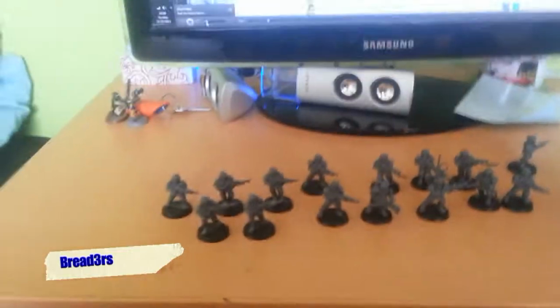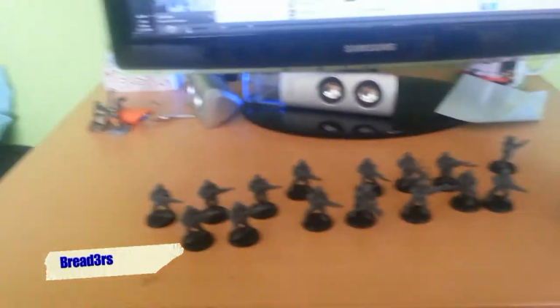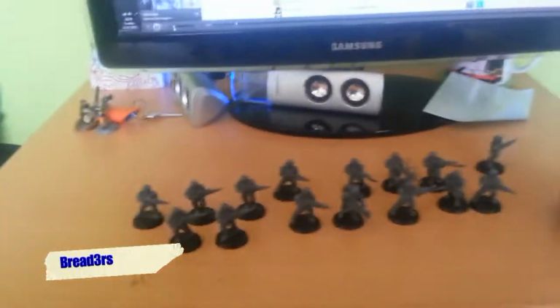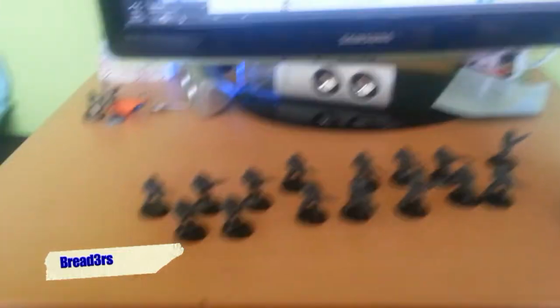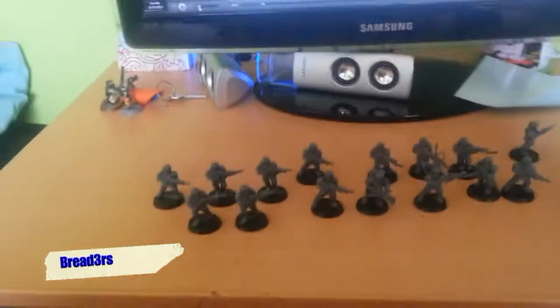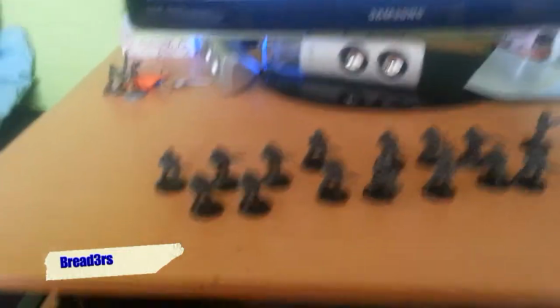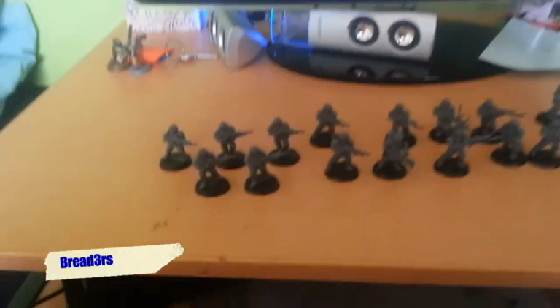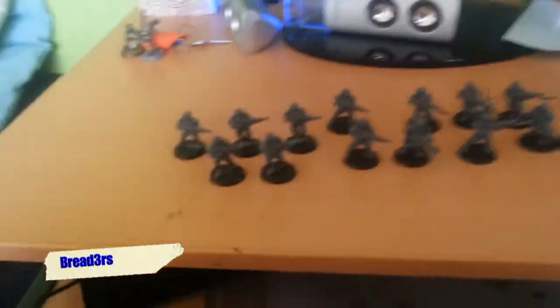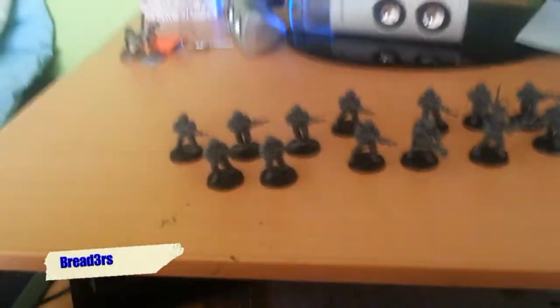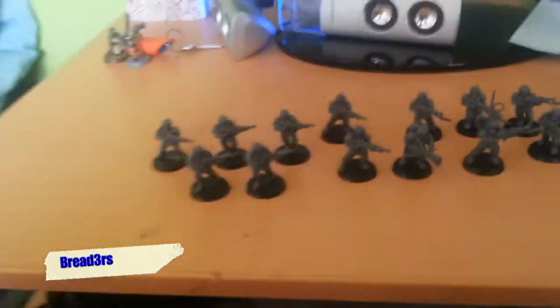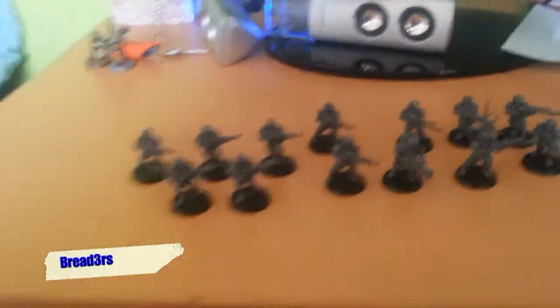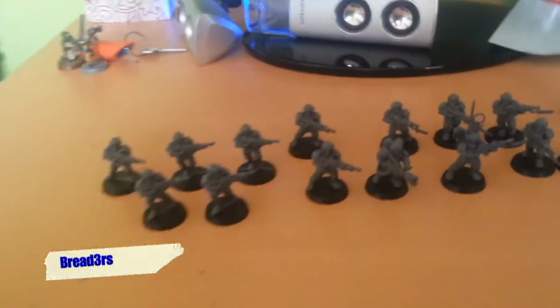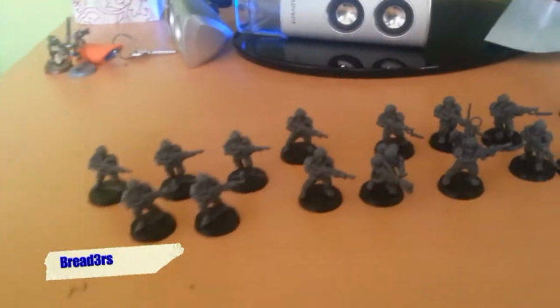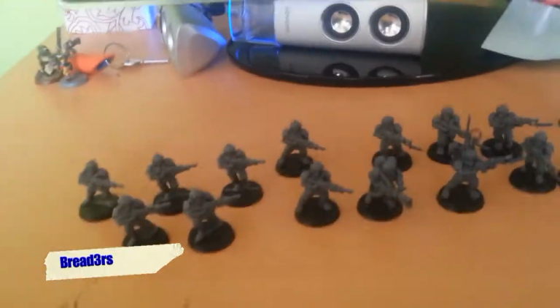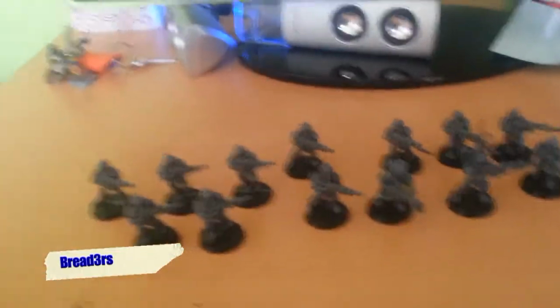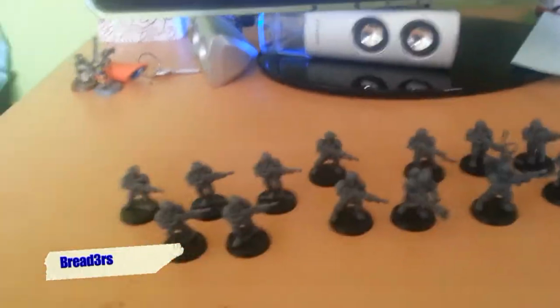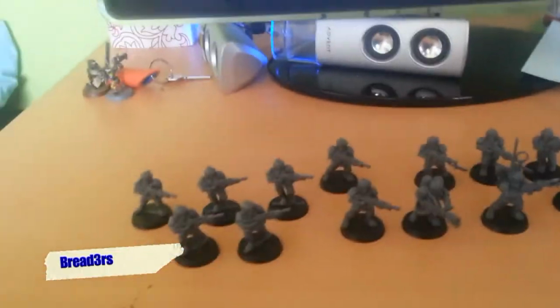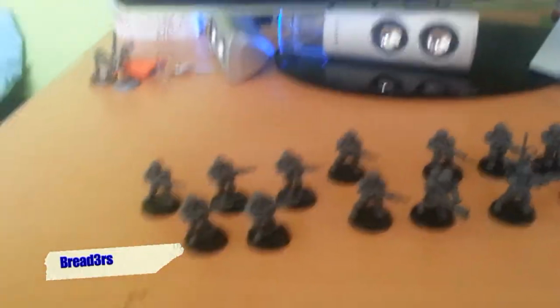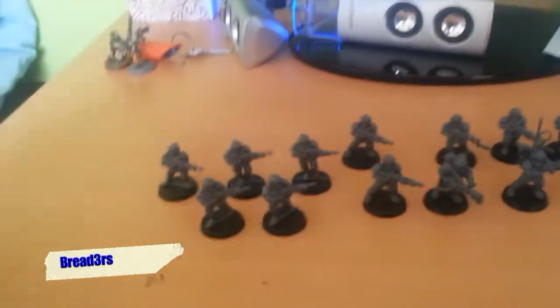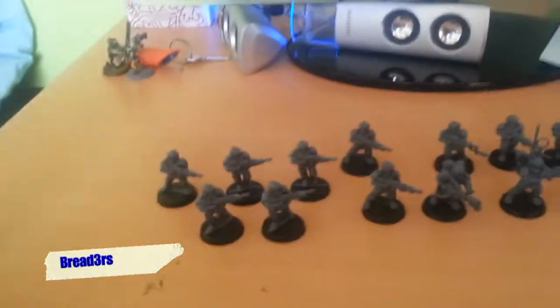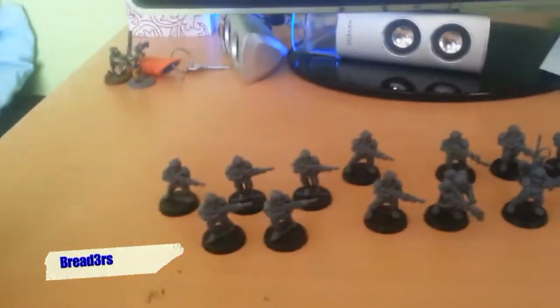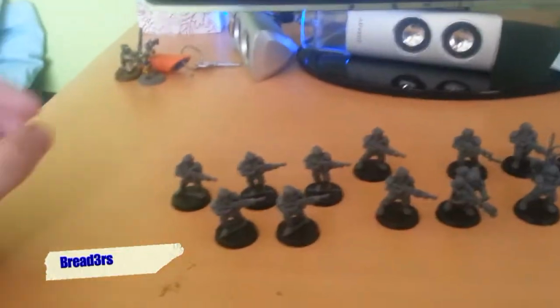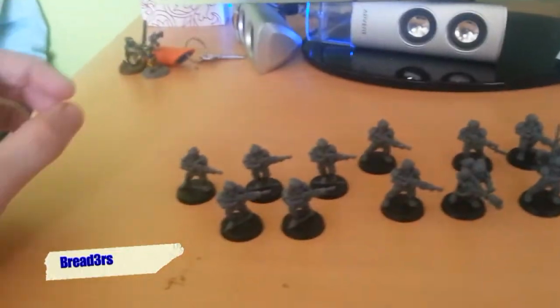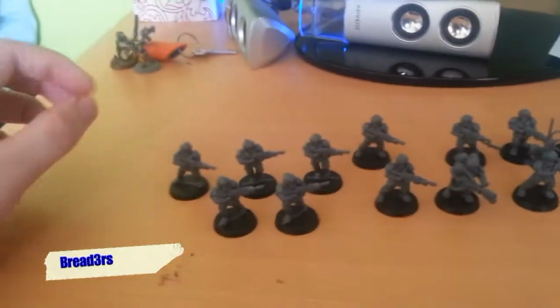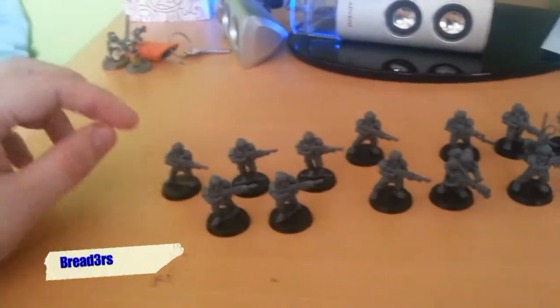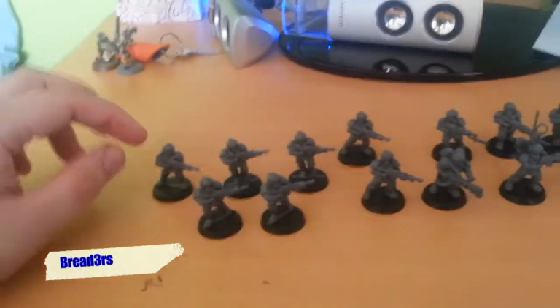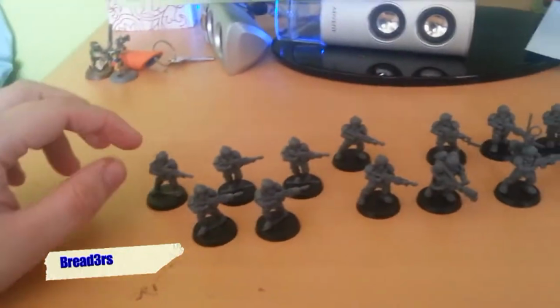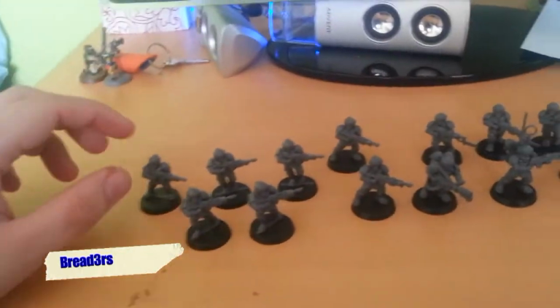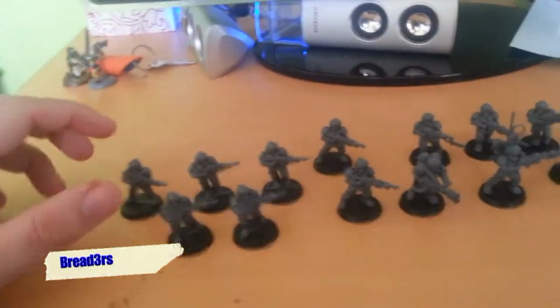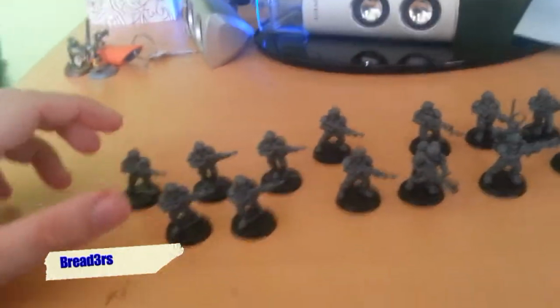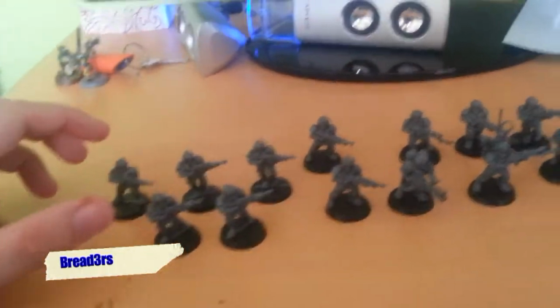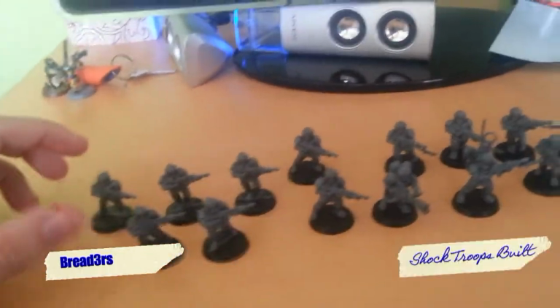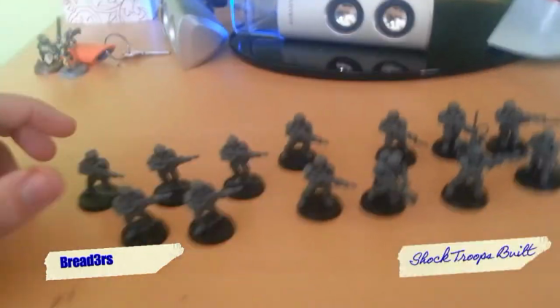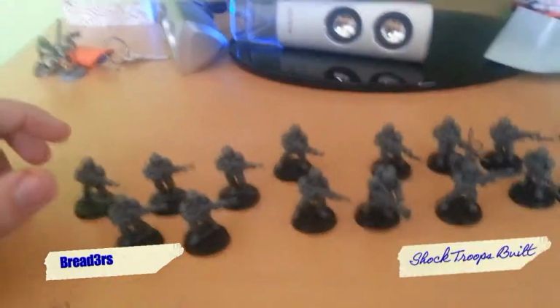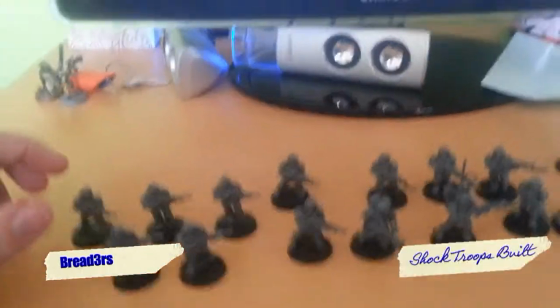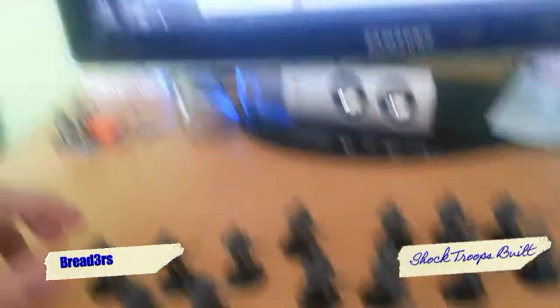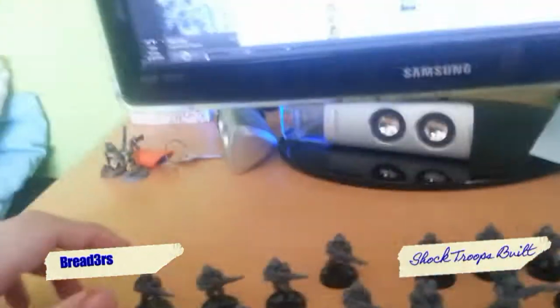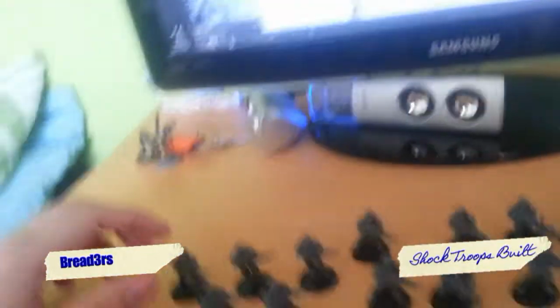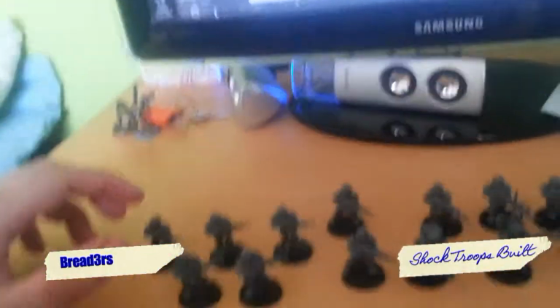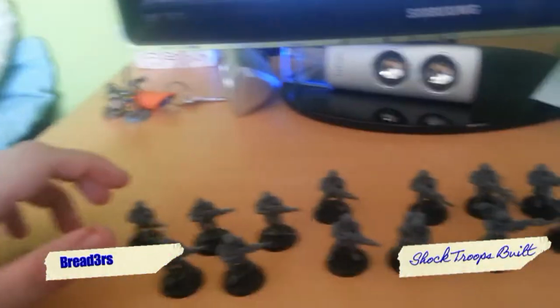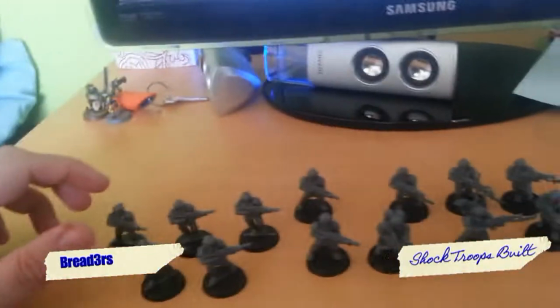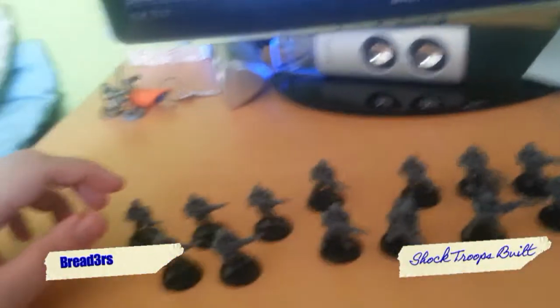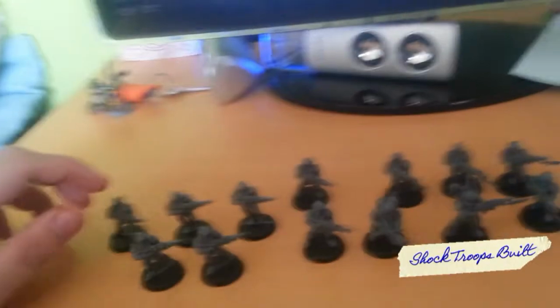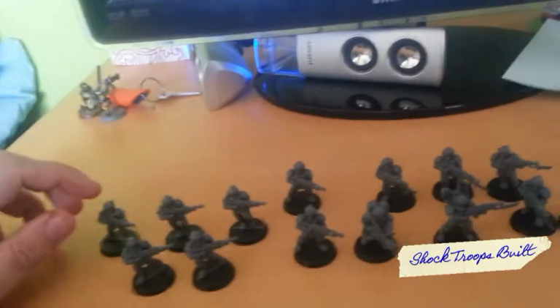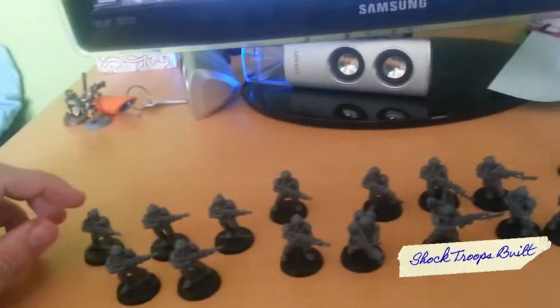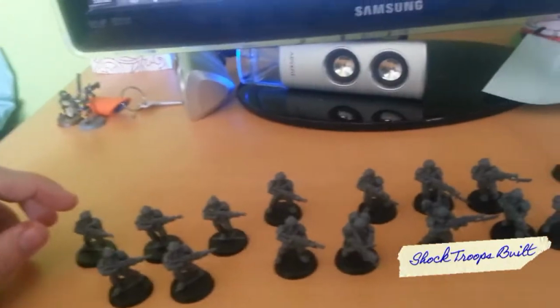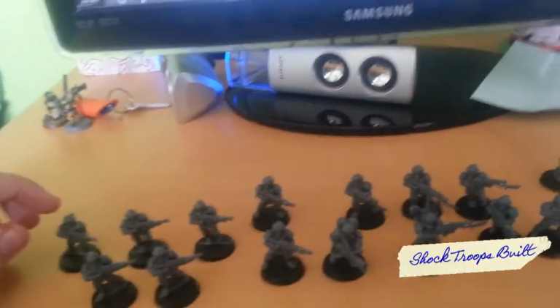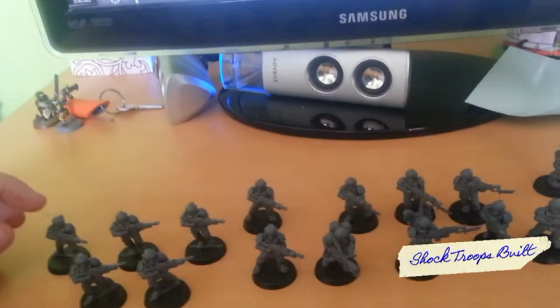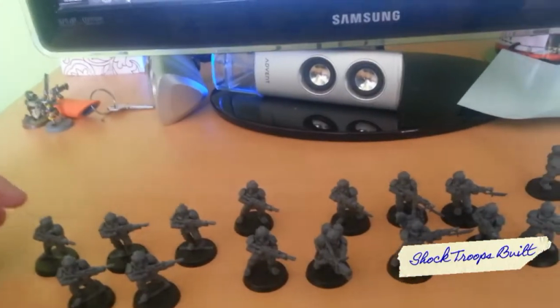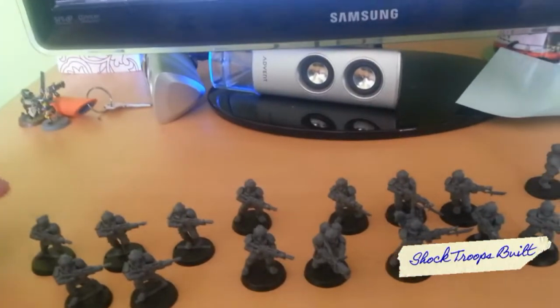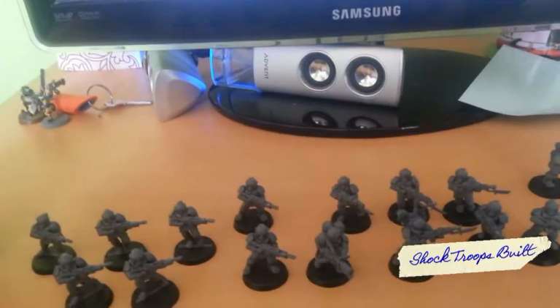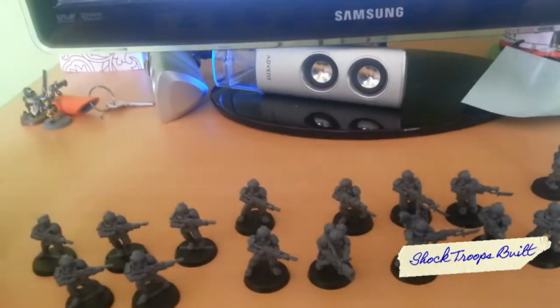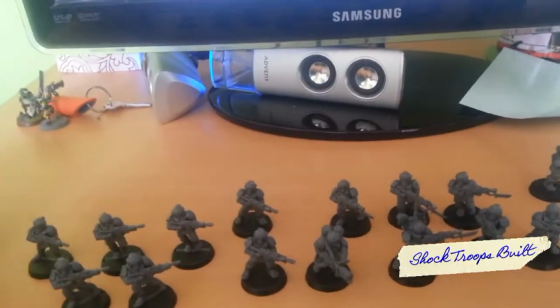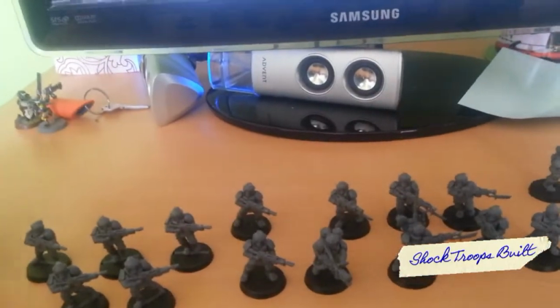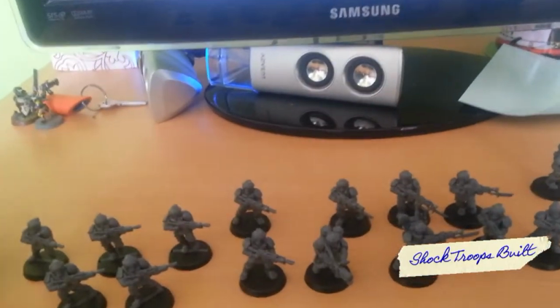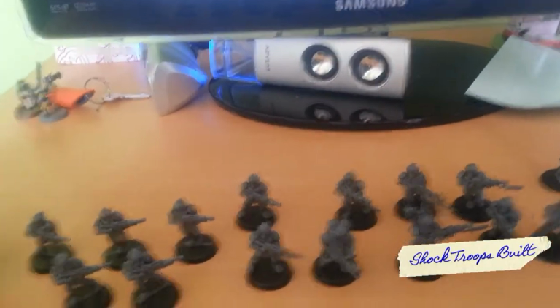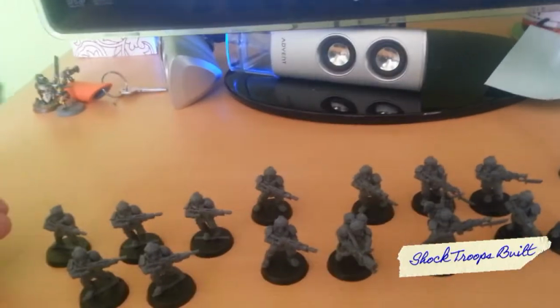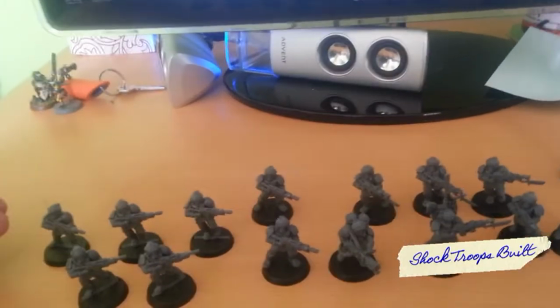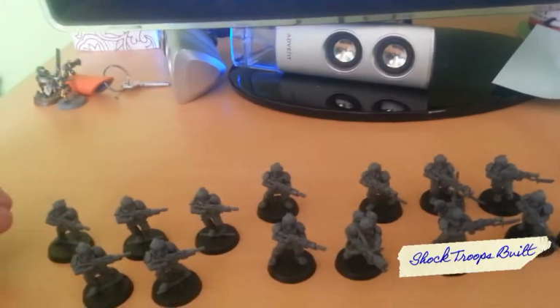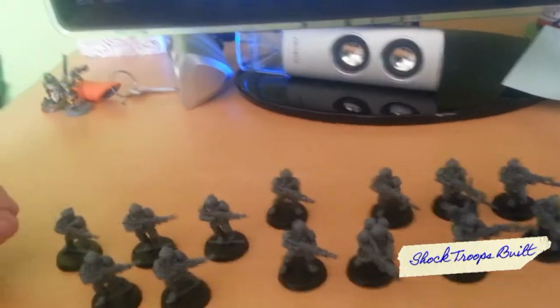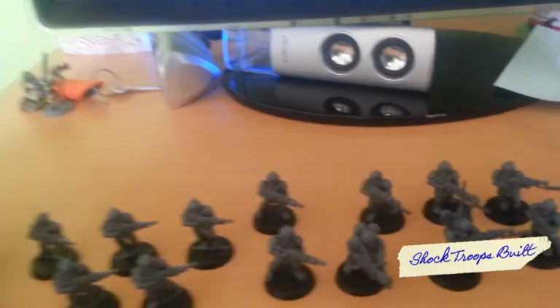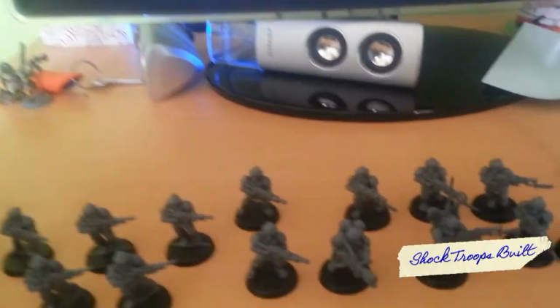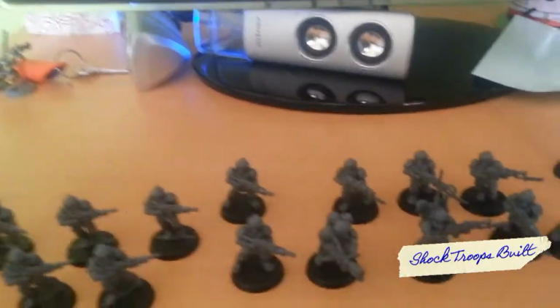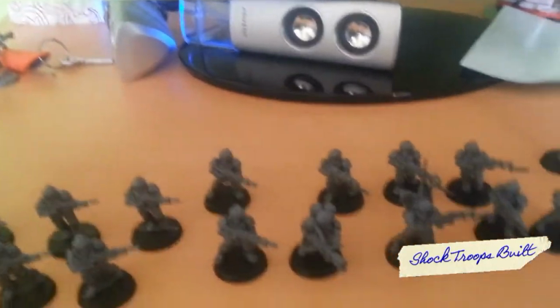Hey guys, Brenda's here again. This is a little update — I've put together the shop troops and this is what I got.